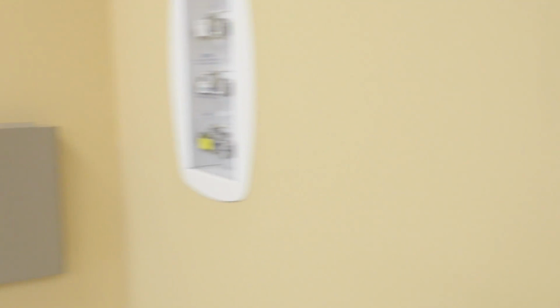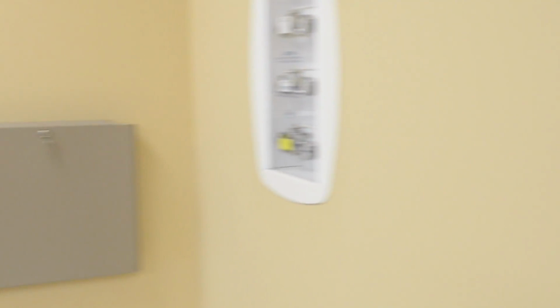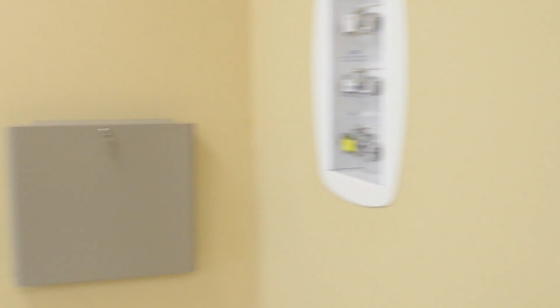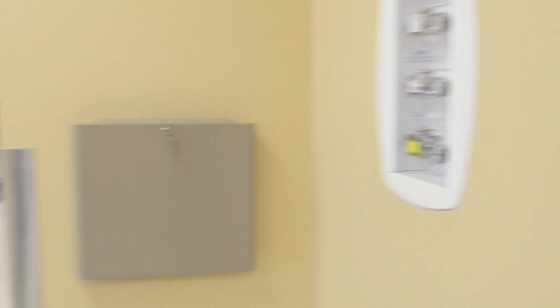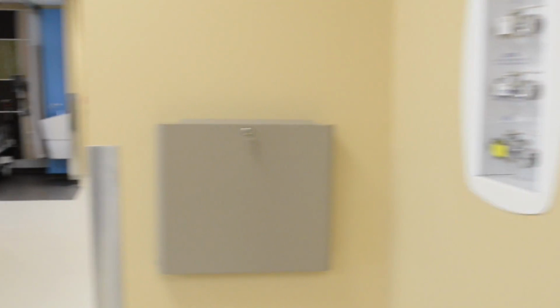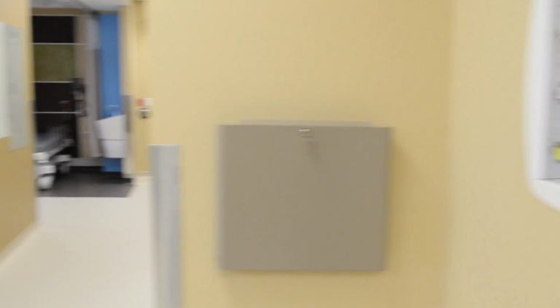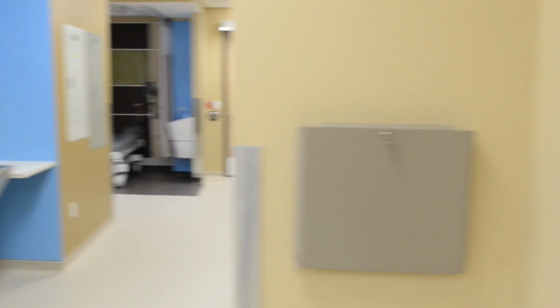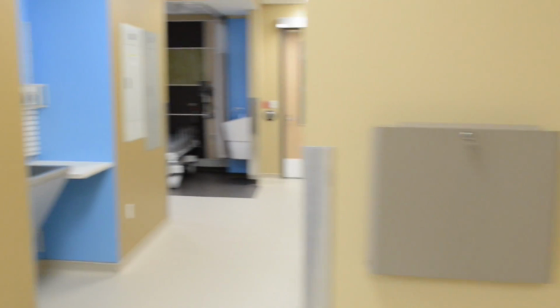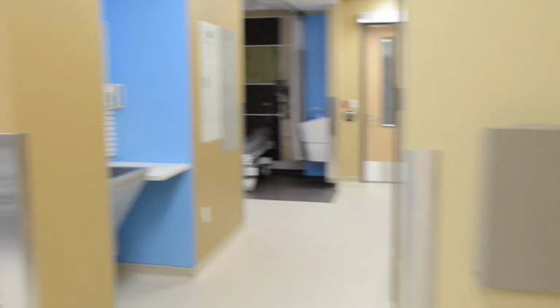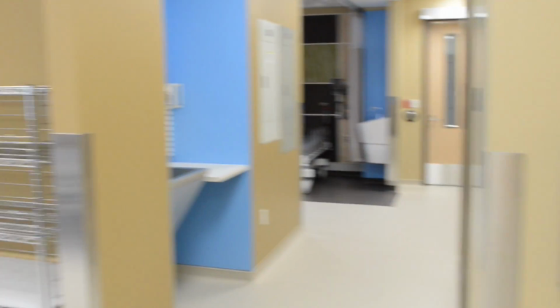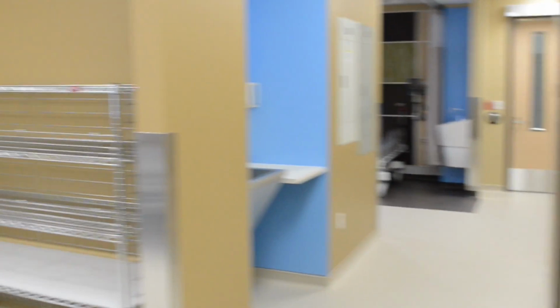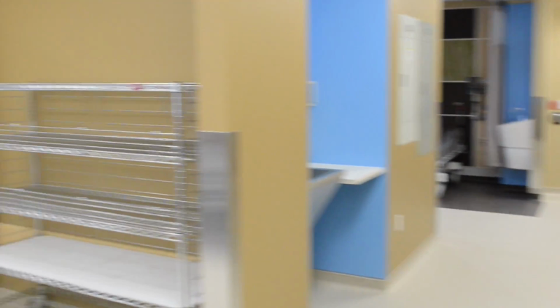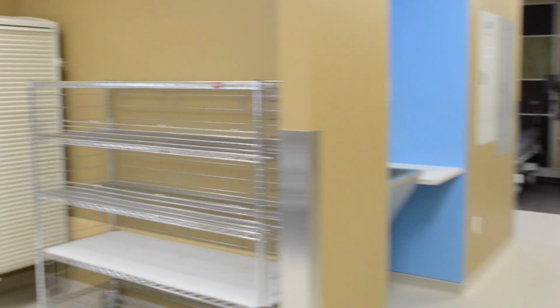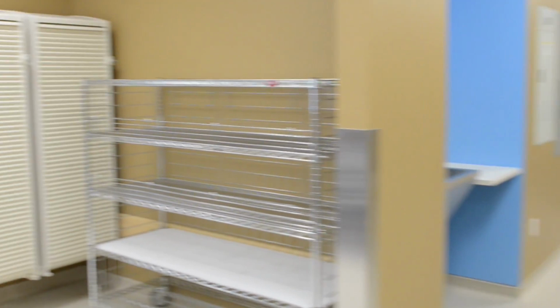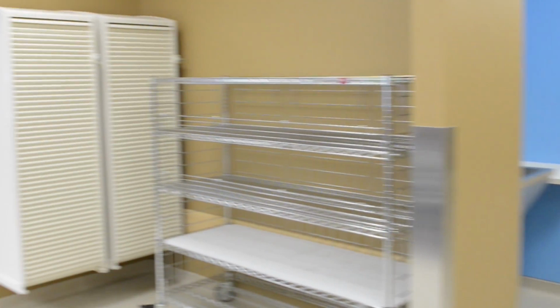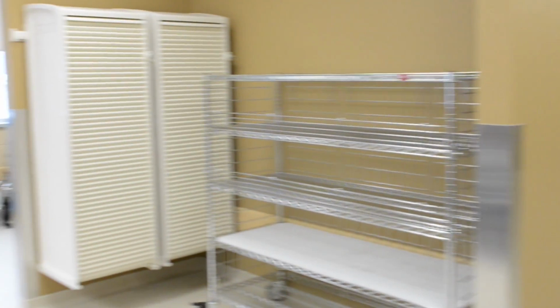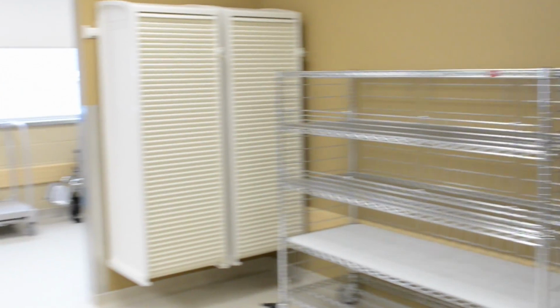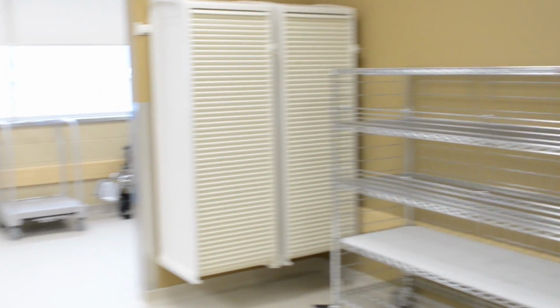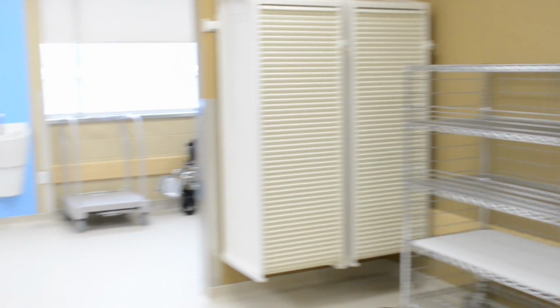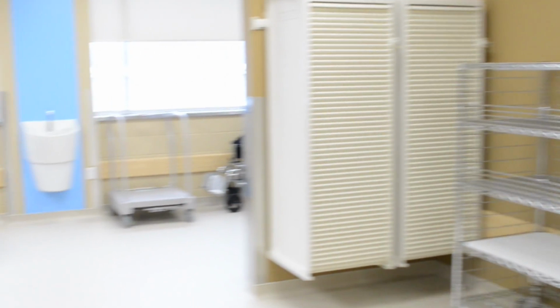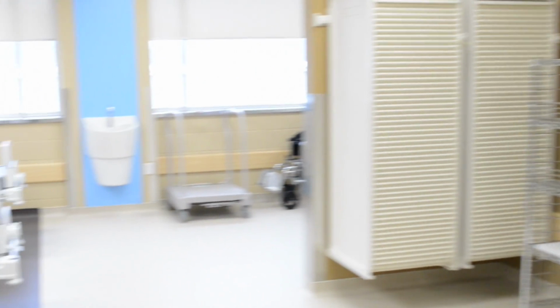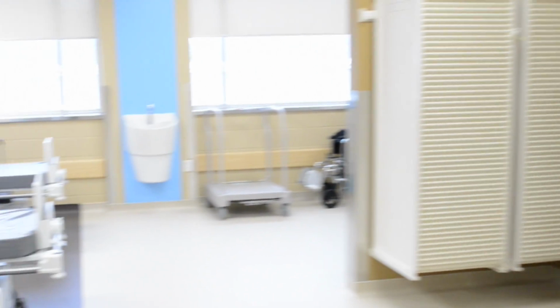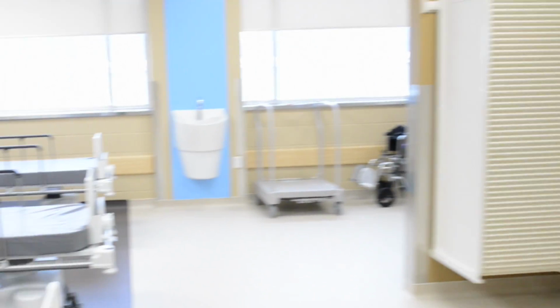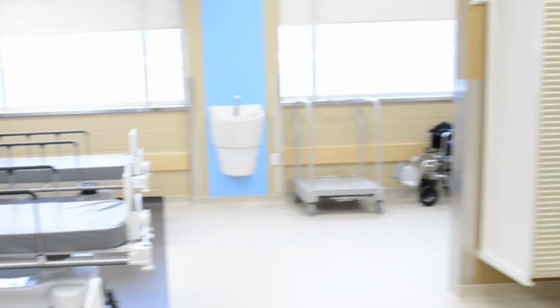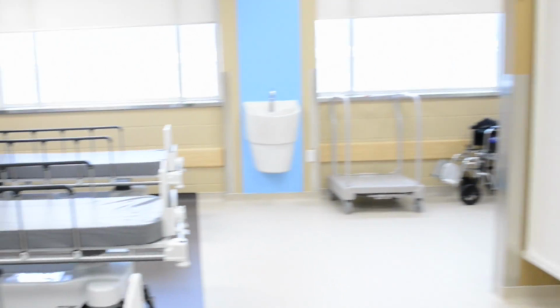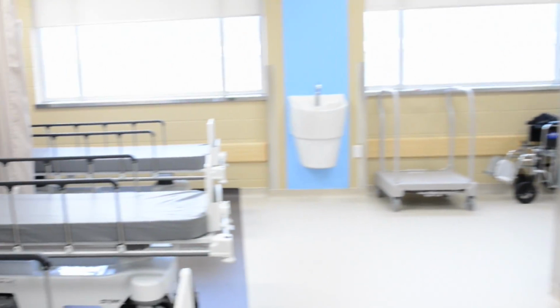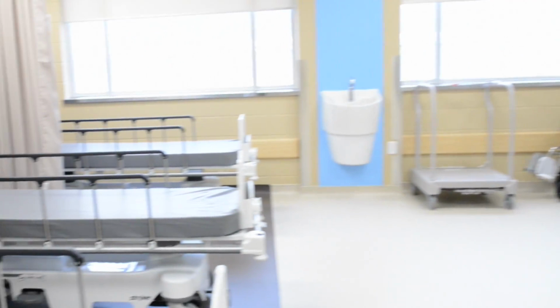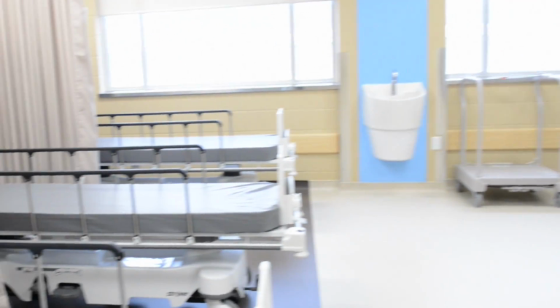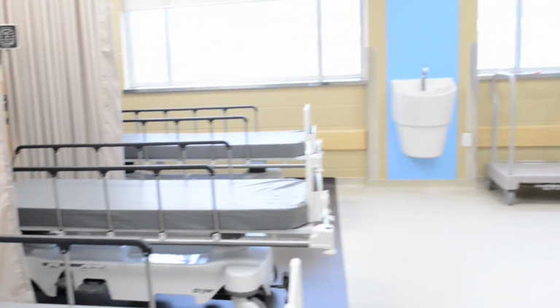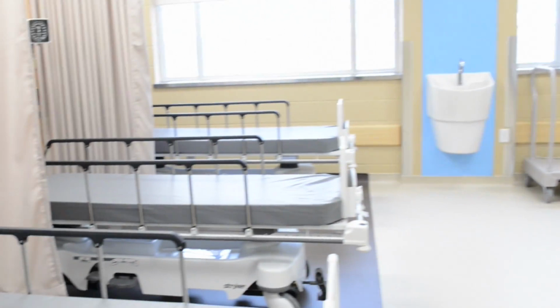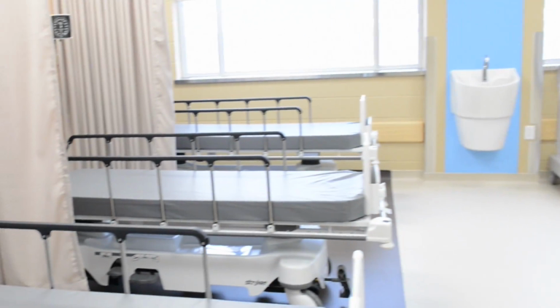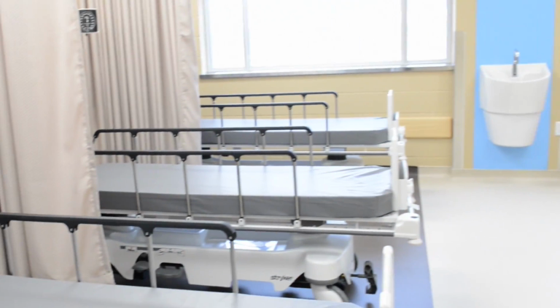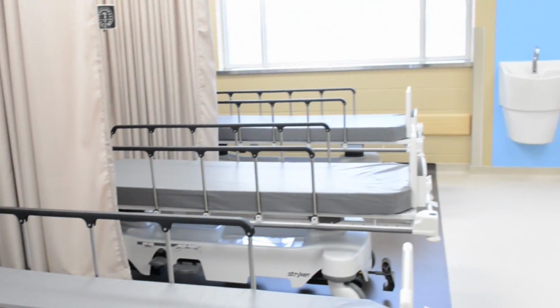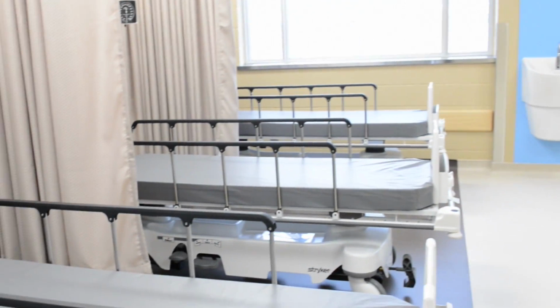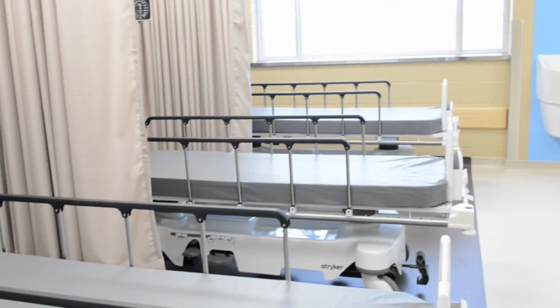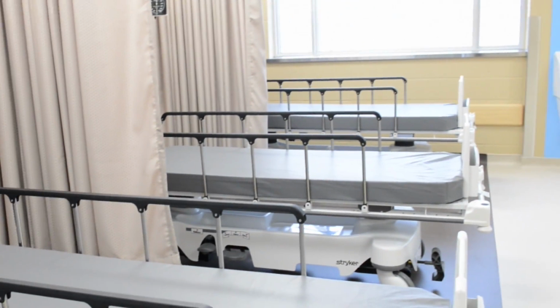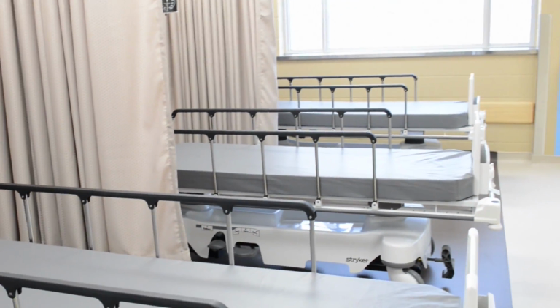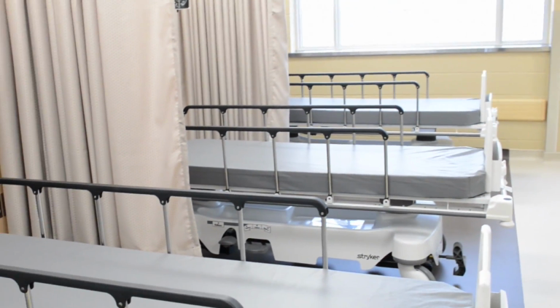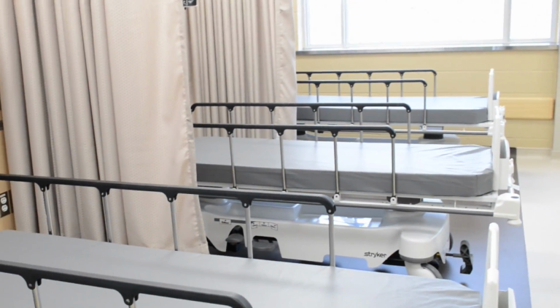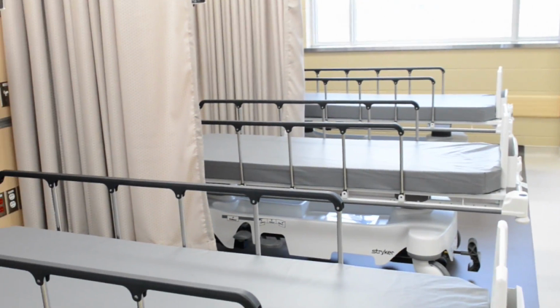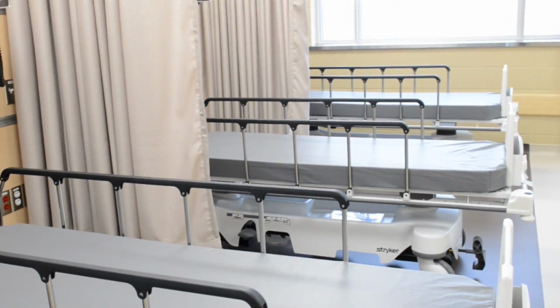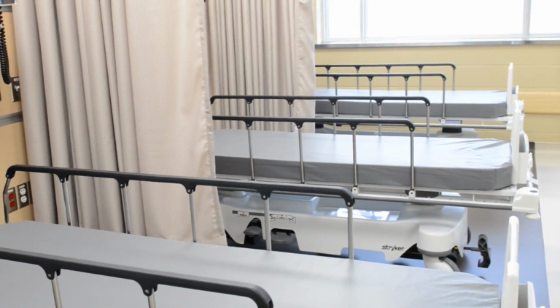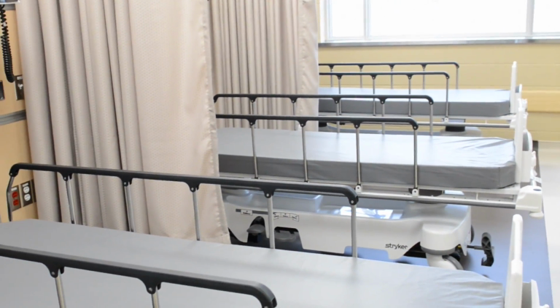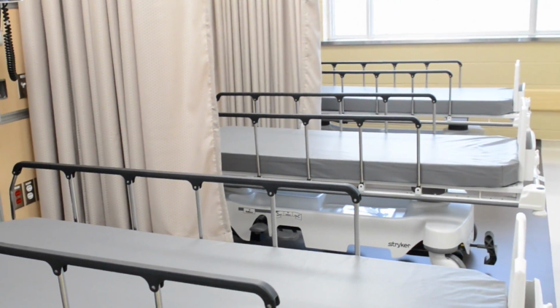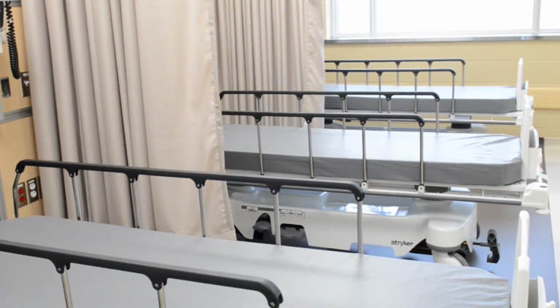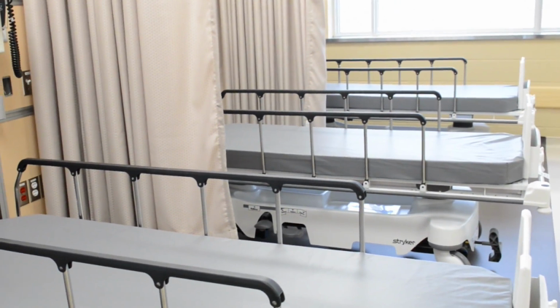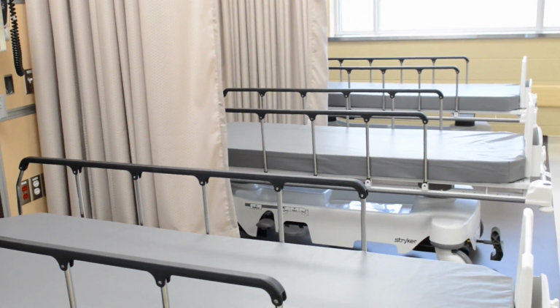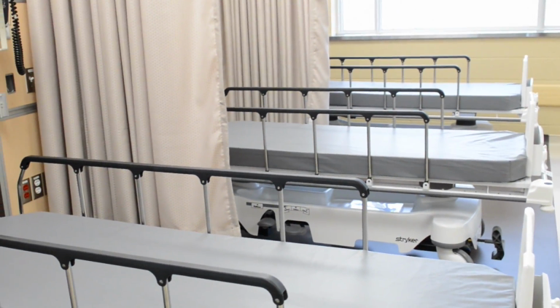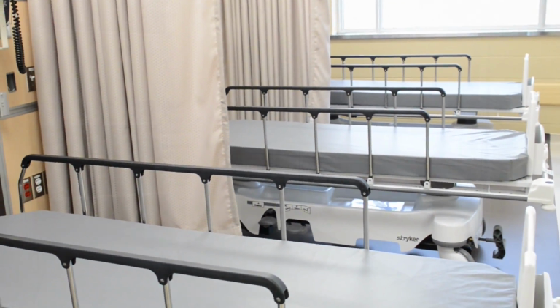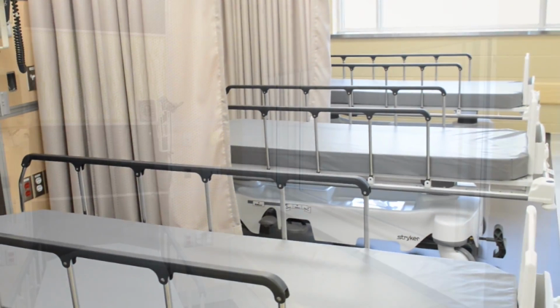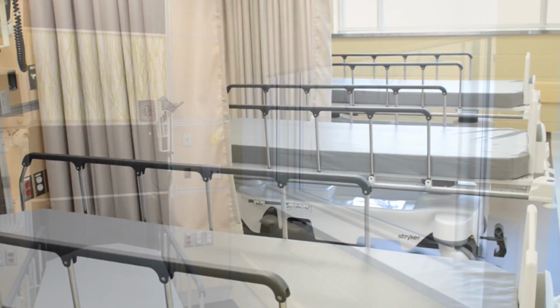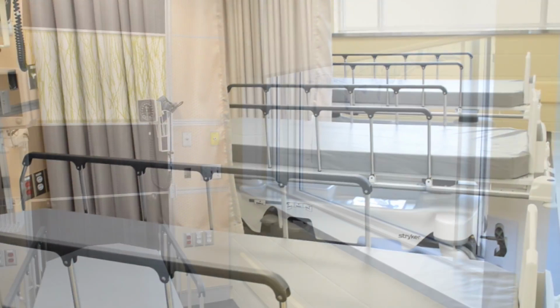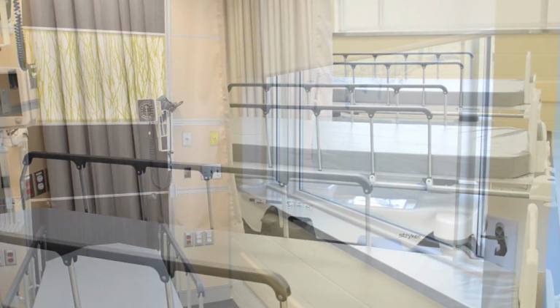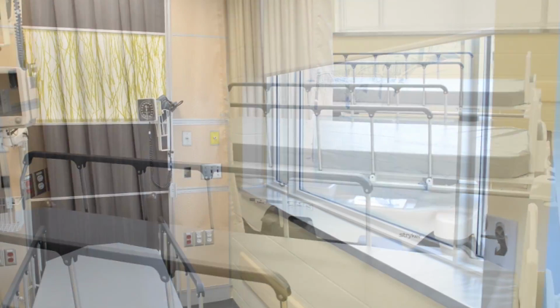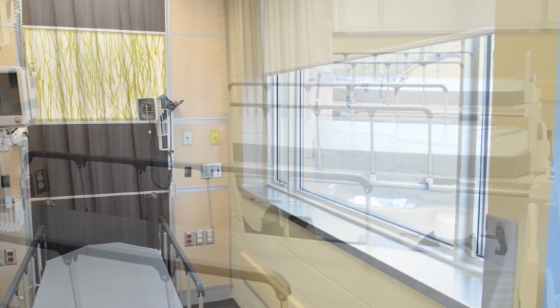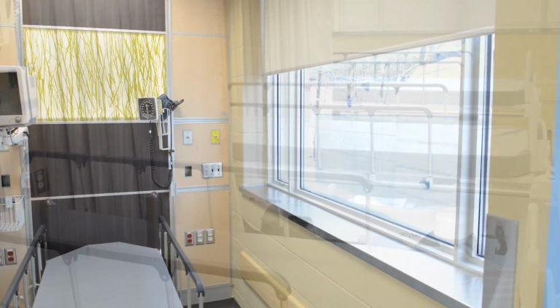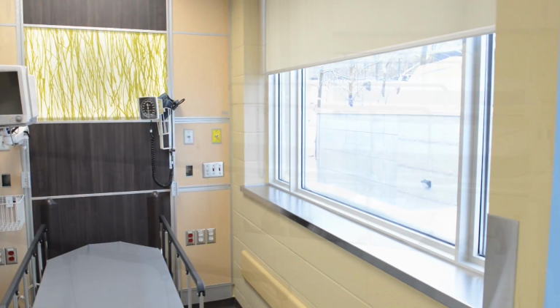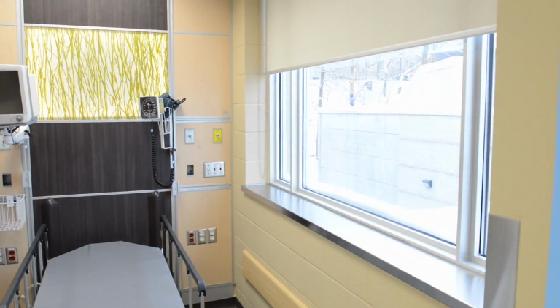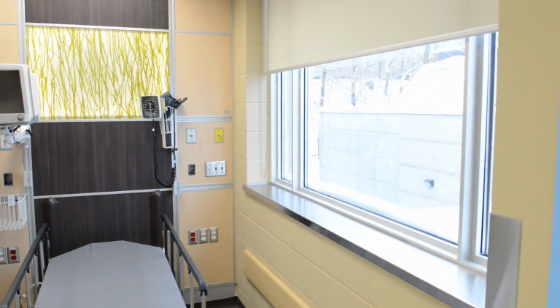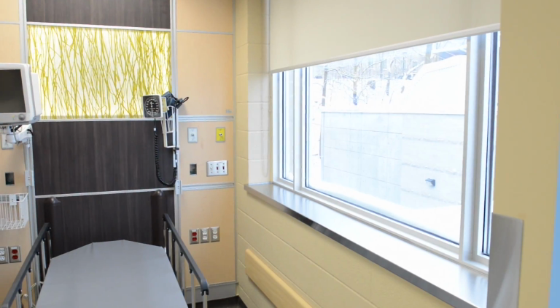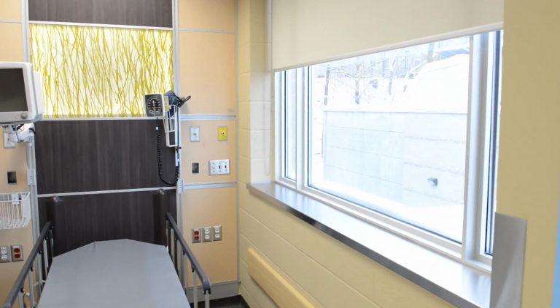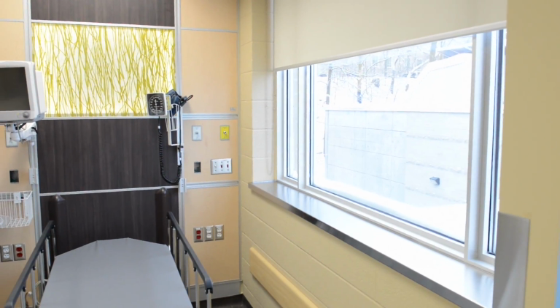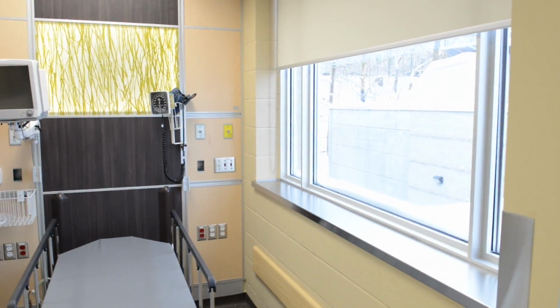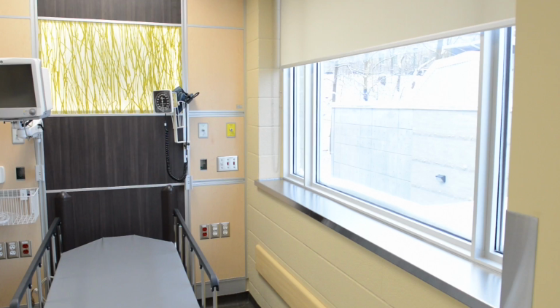Over here we have six recovery bays that are meant for patients recovering from surgery until they're suitable to go home and be with their families.